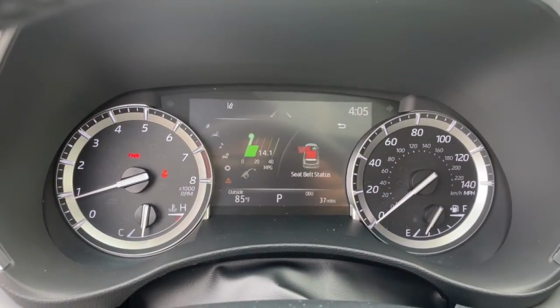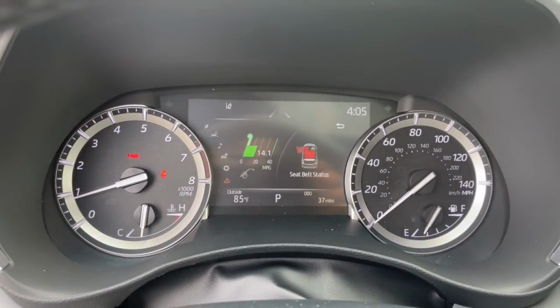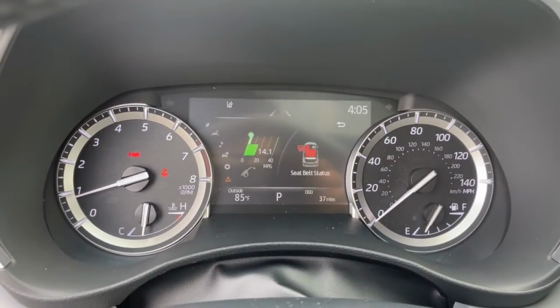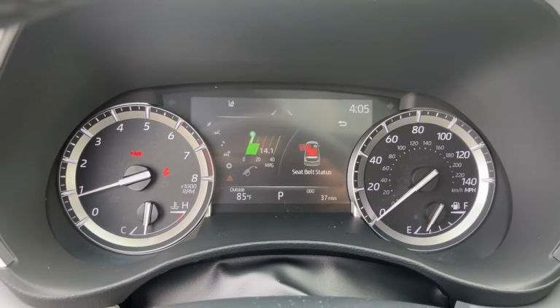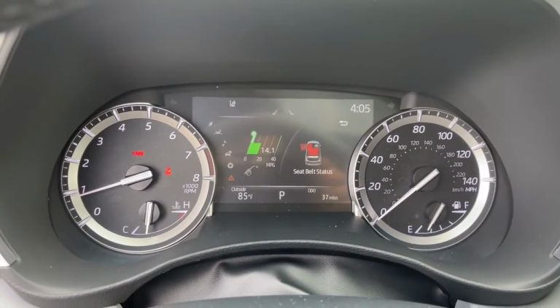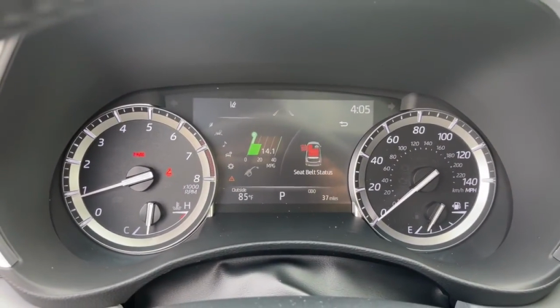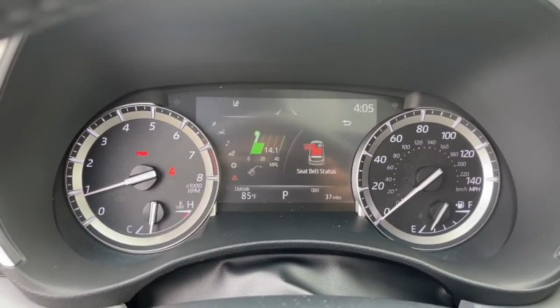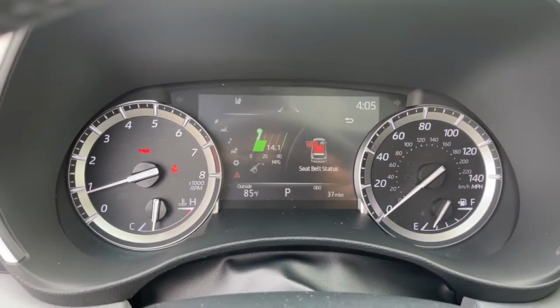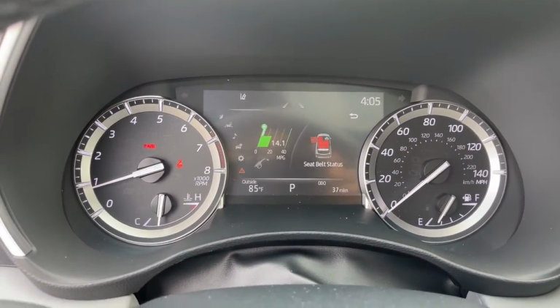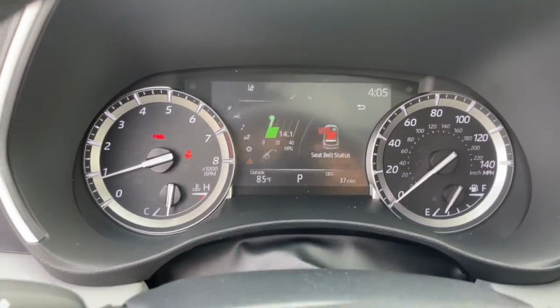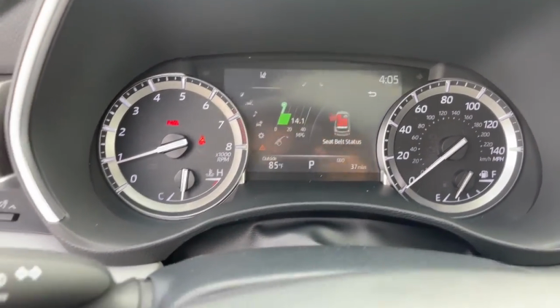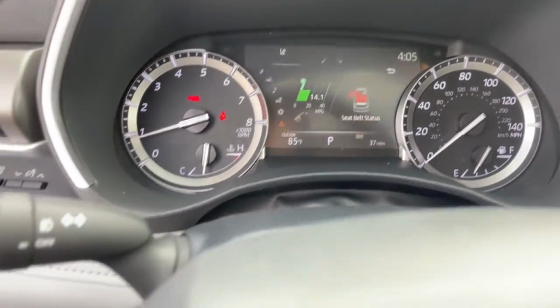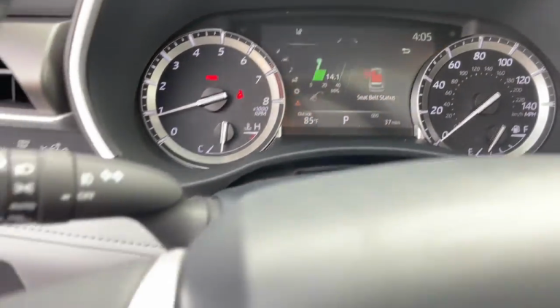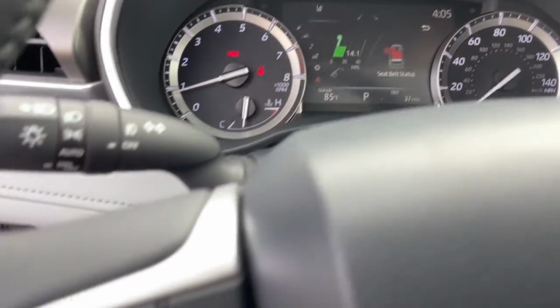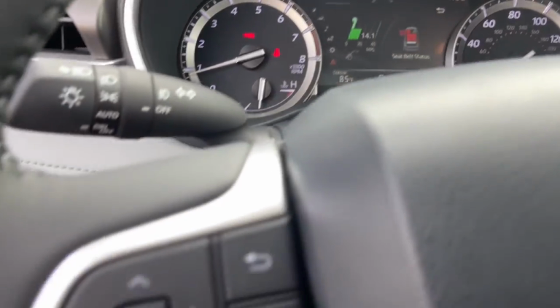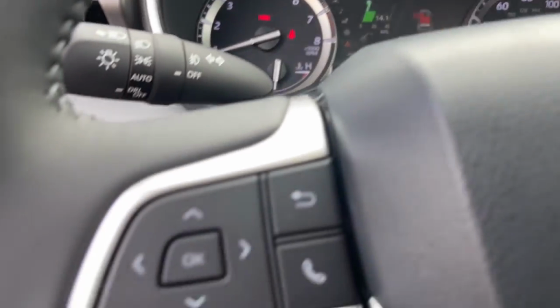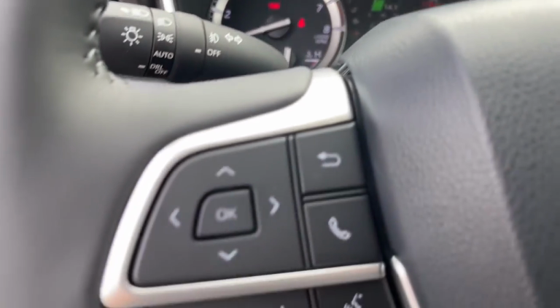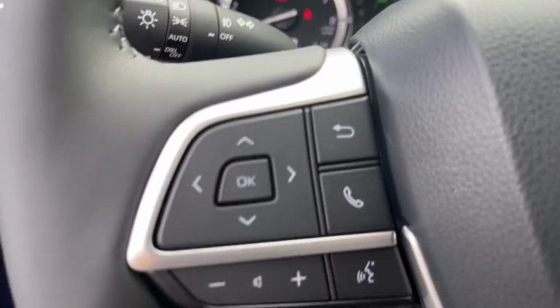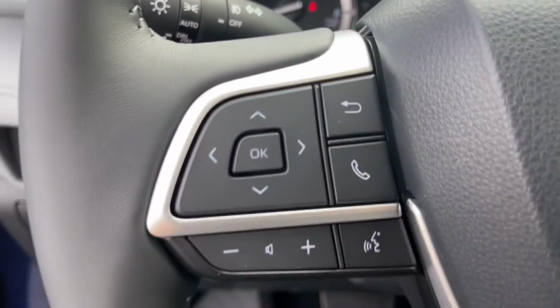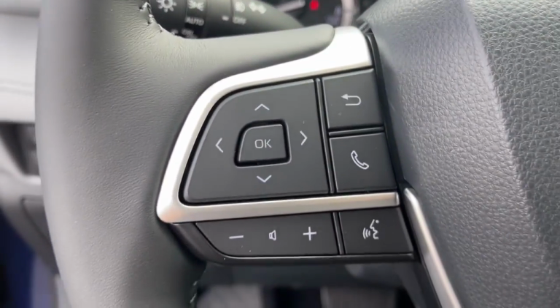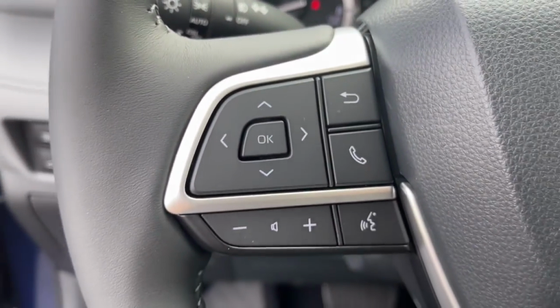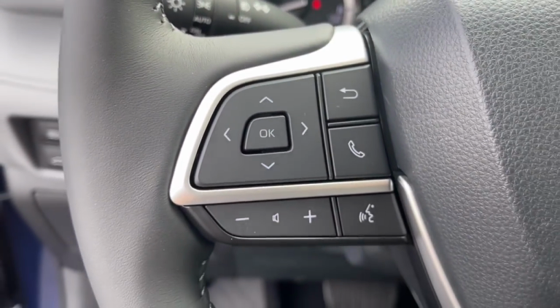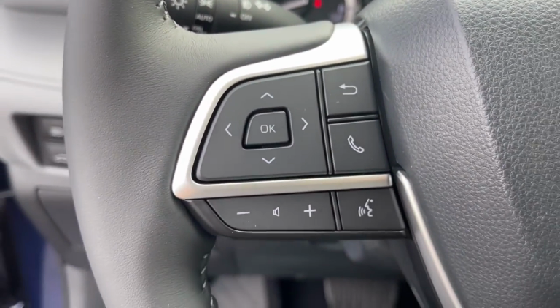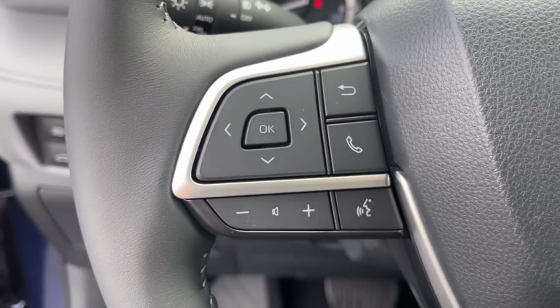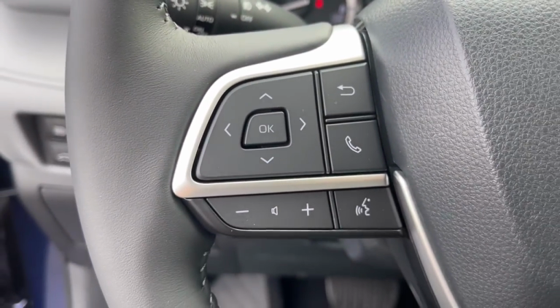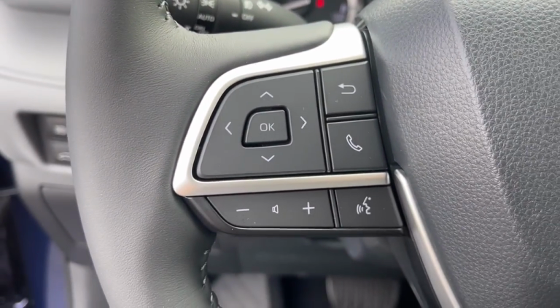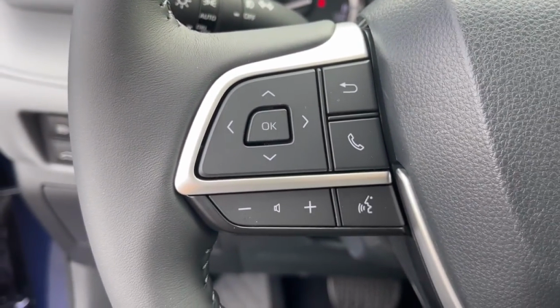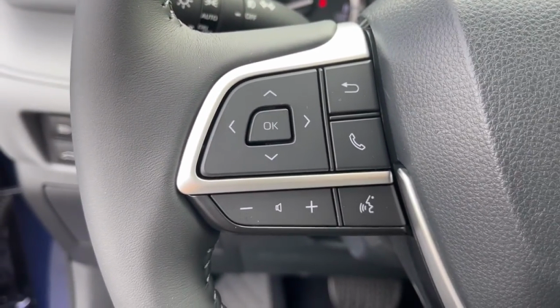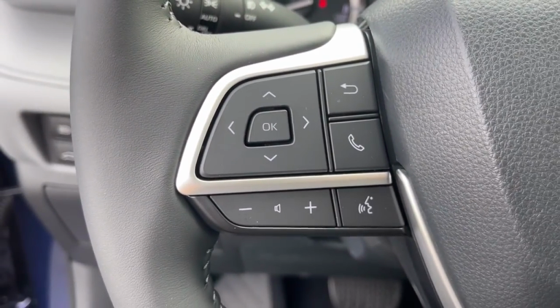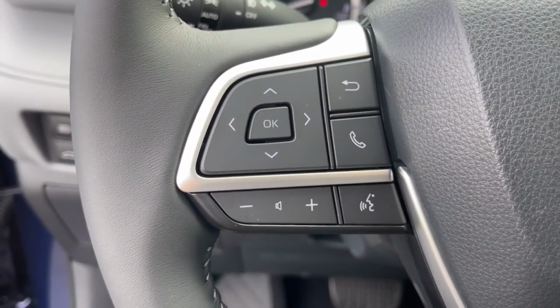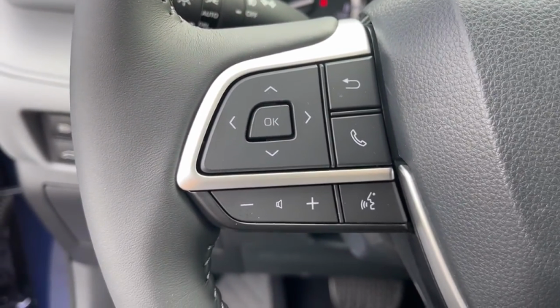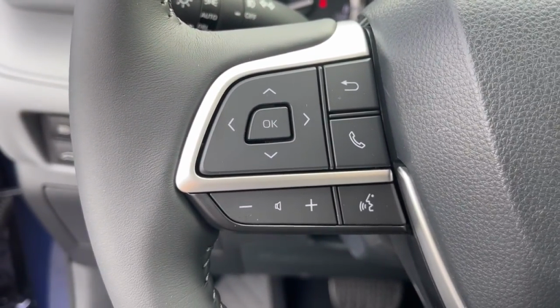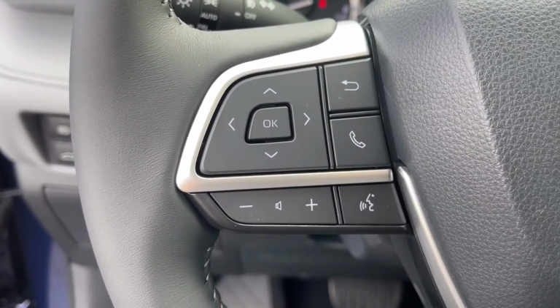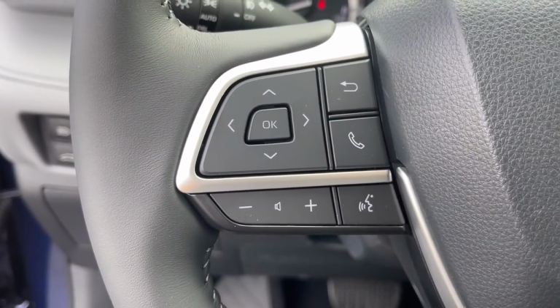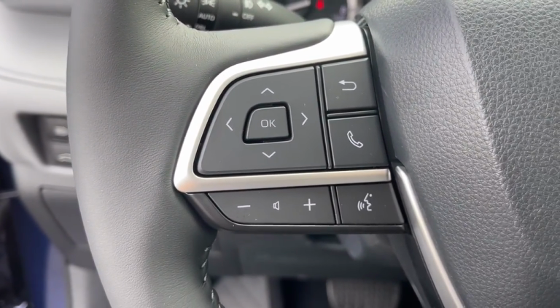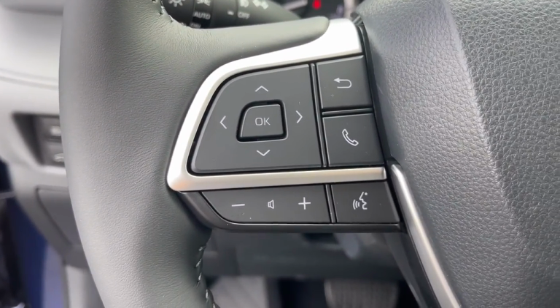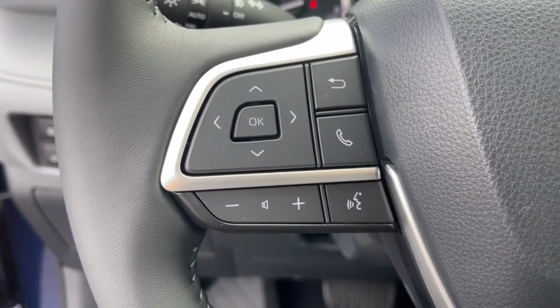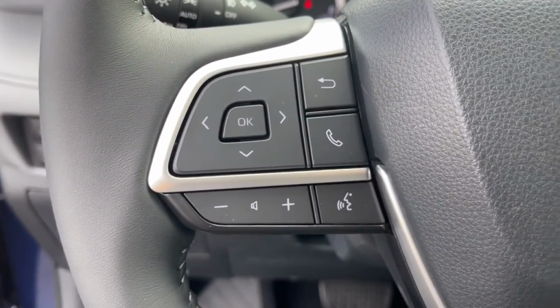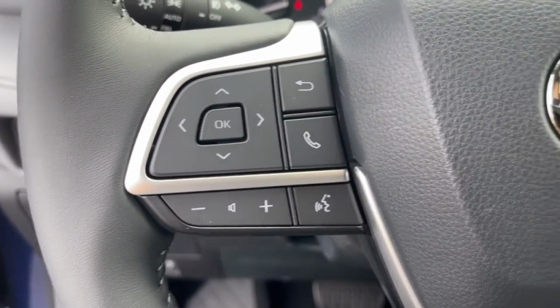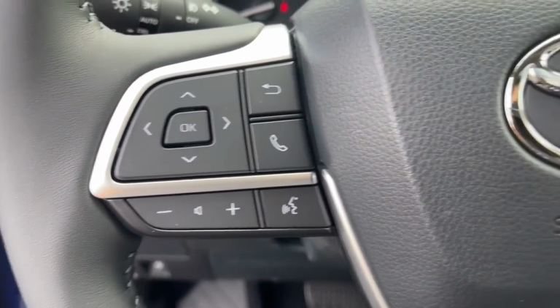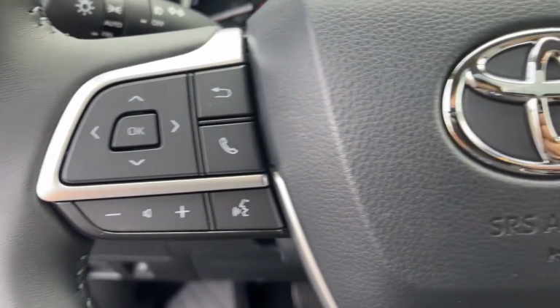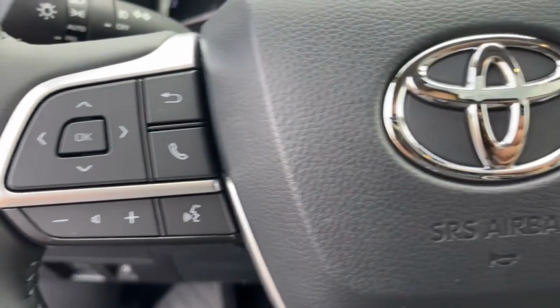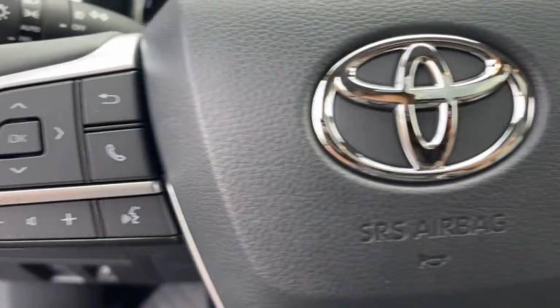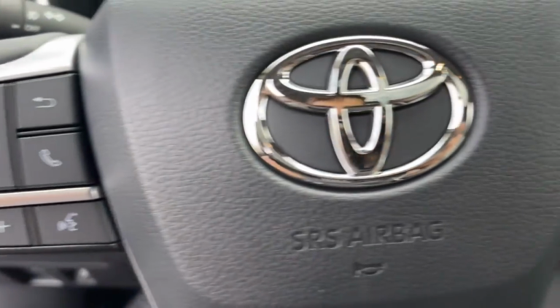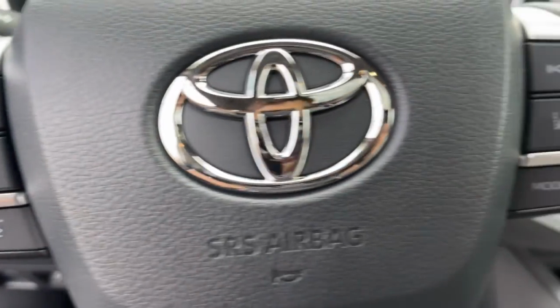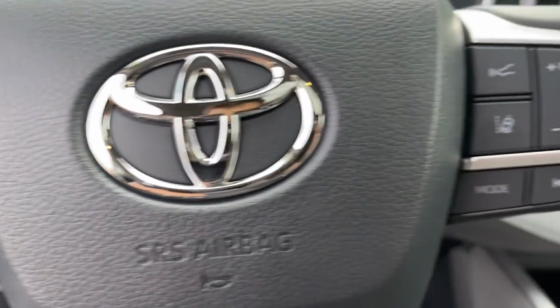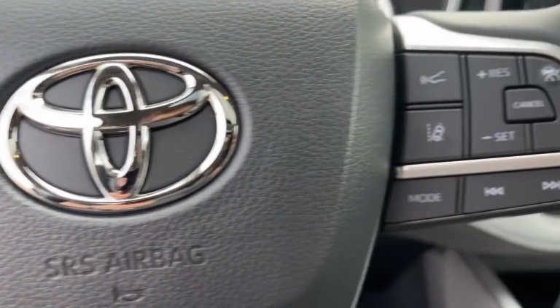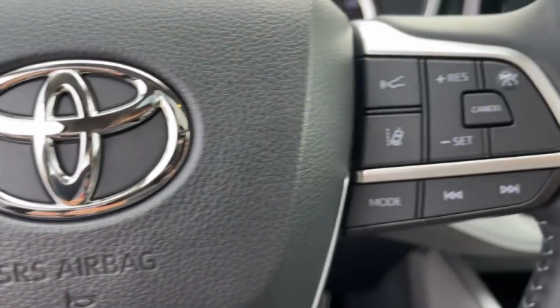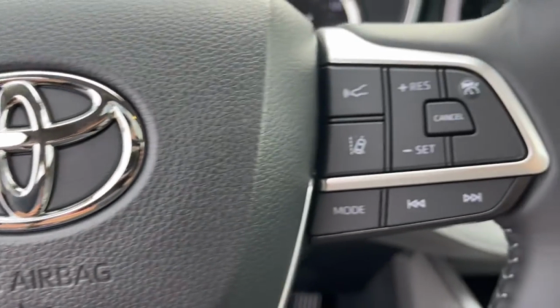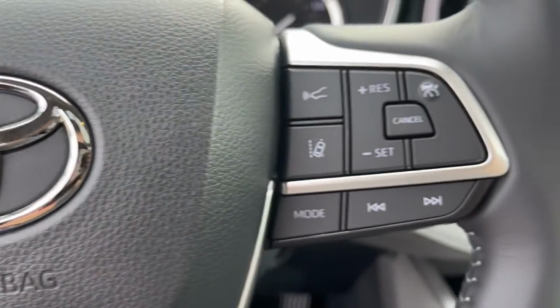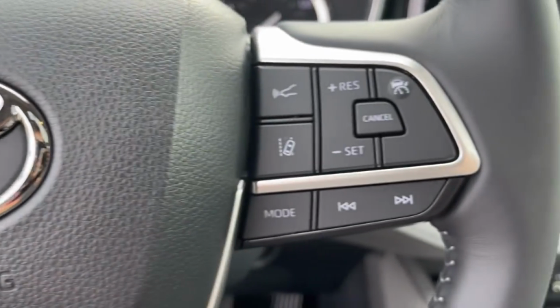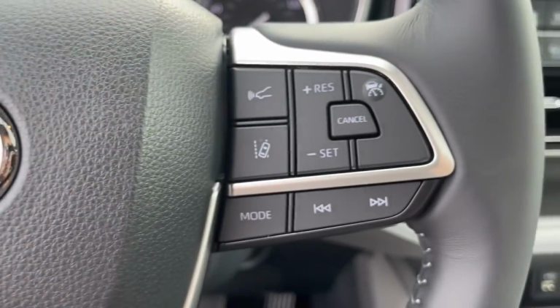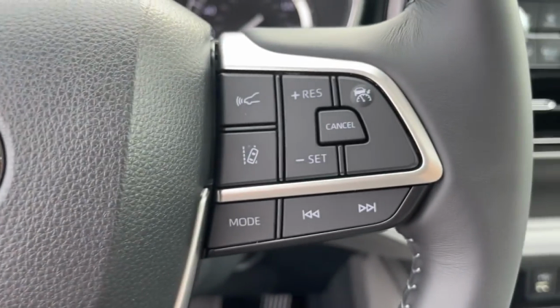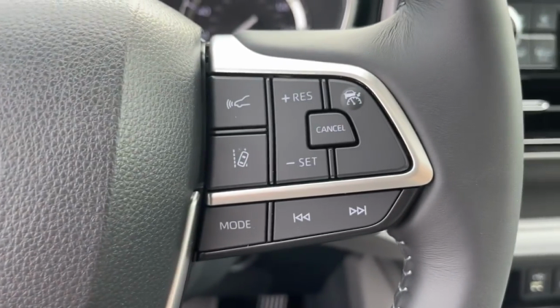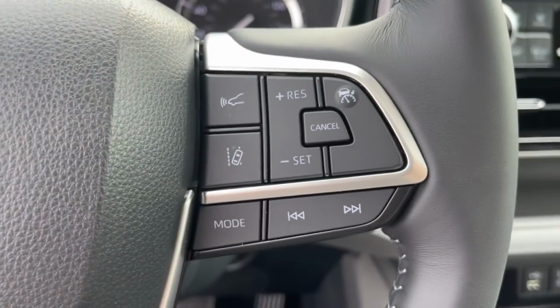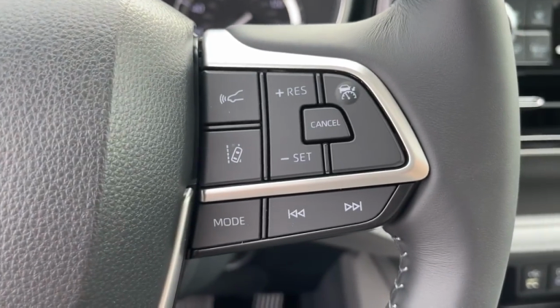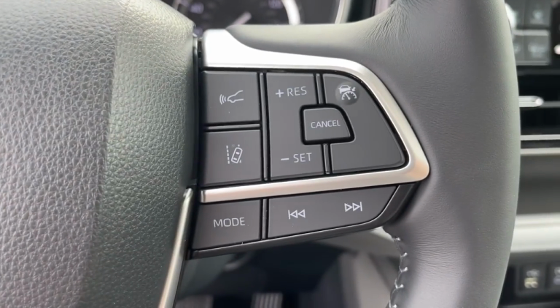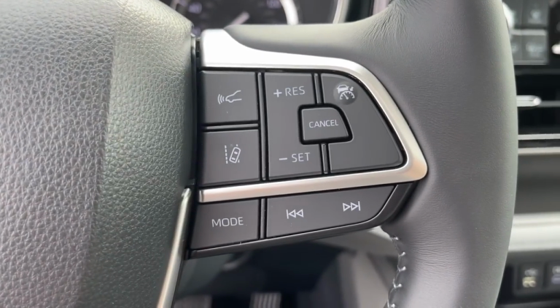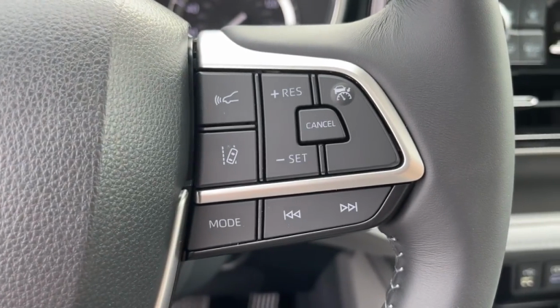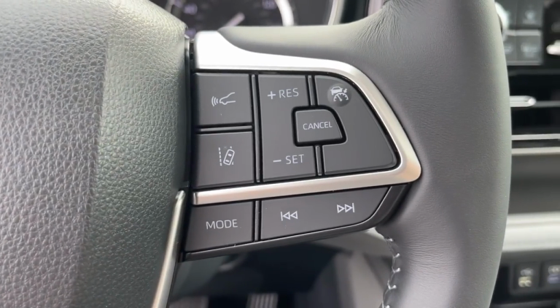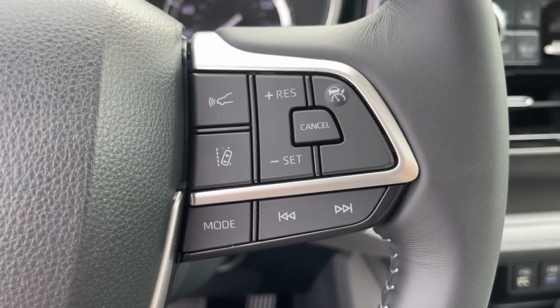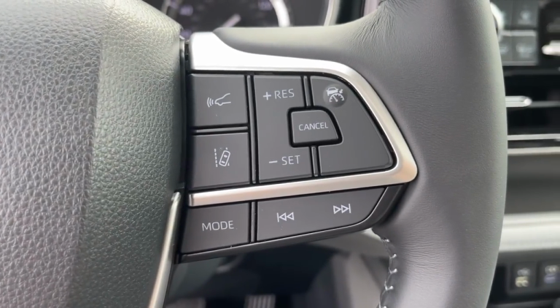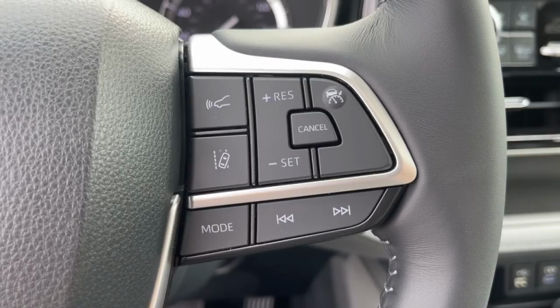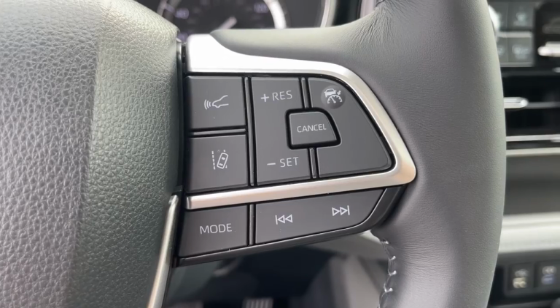Power liftgate, power driver seat, aluminum wheels, dual zone AC, and electronic stability control.